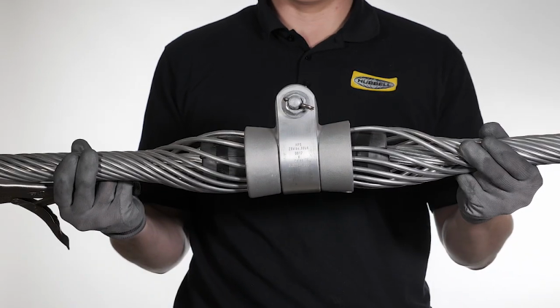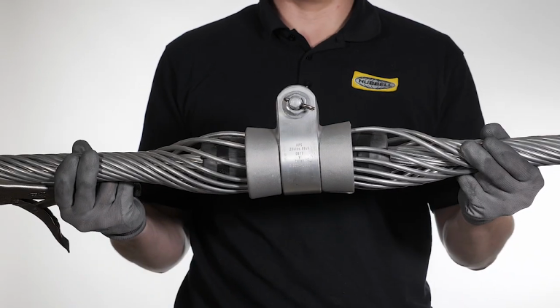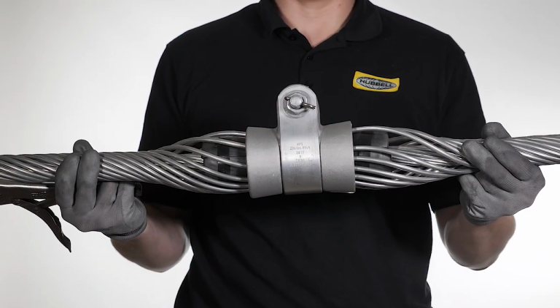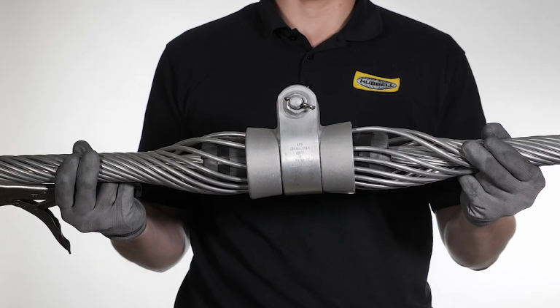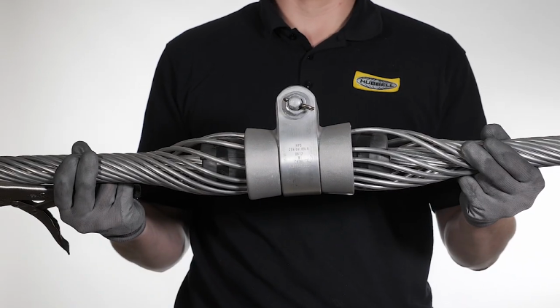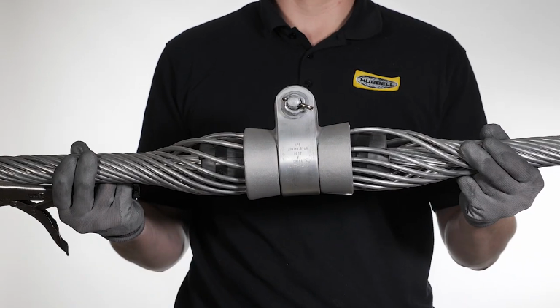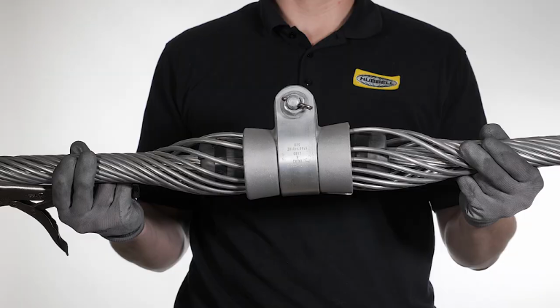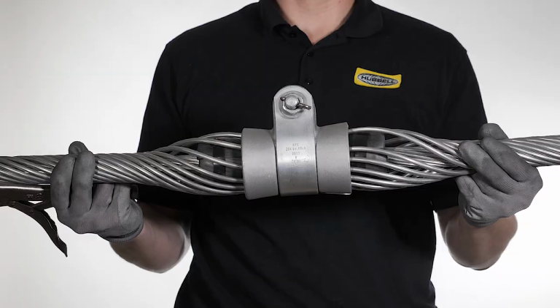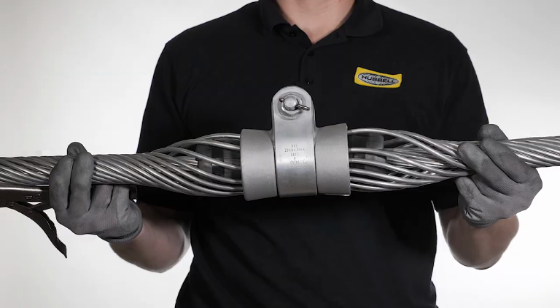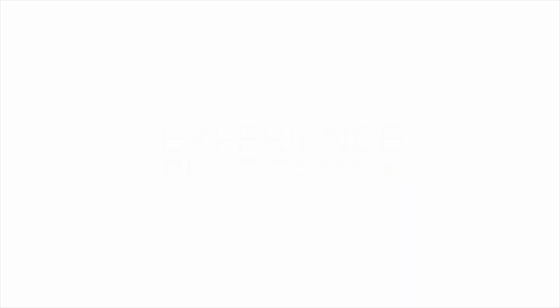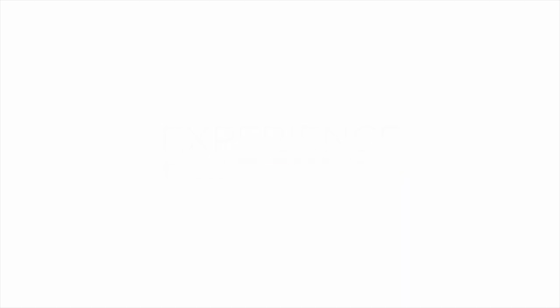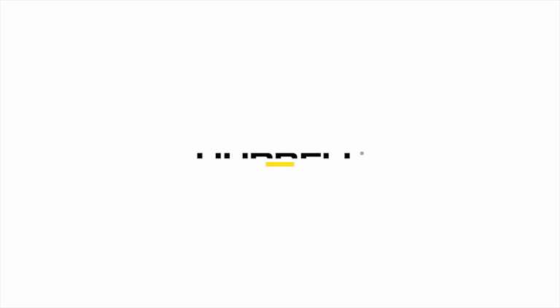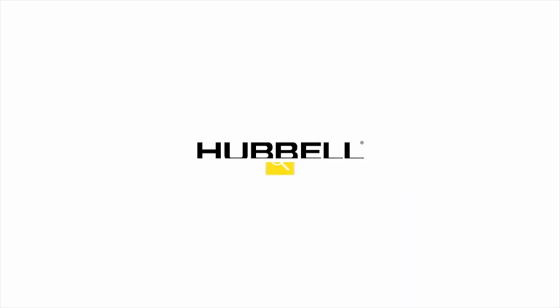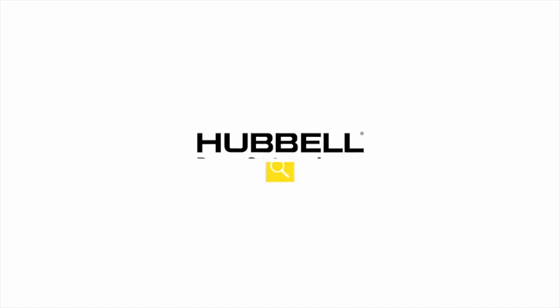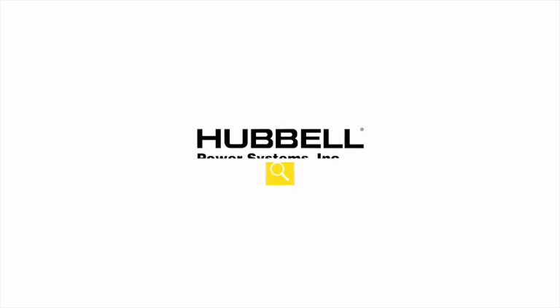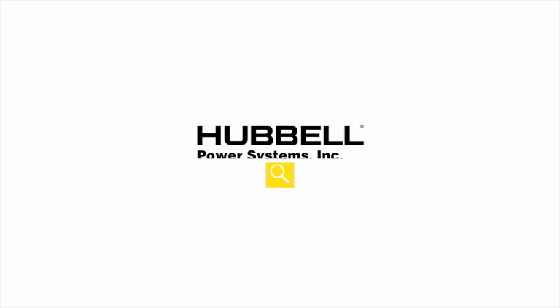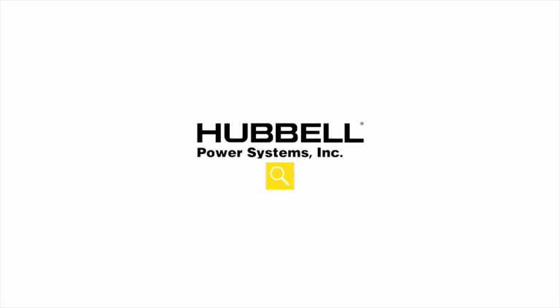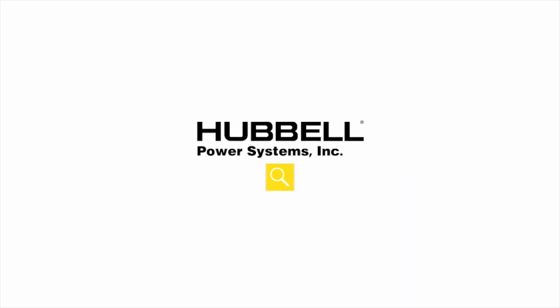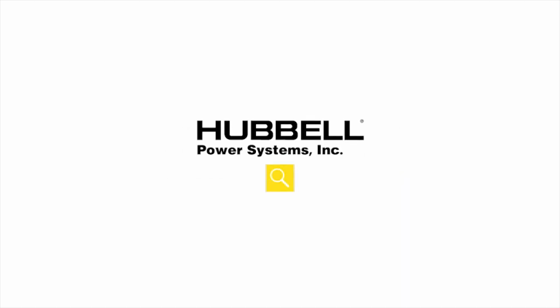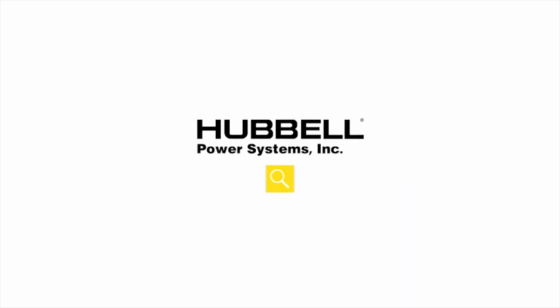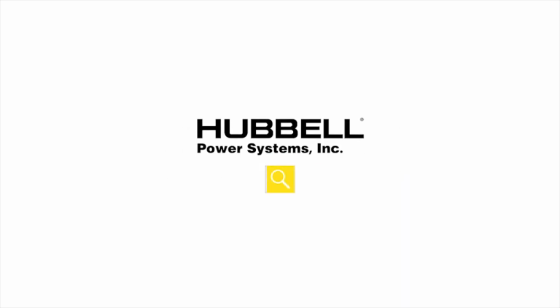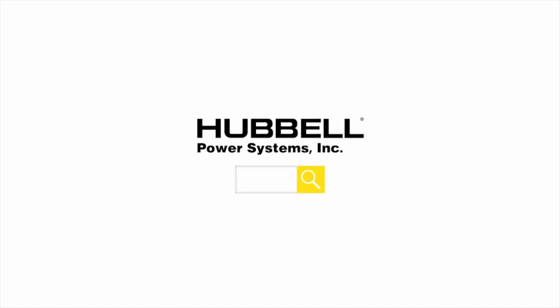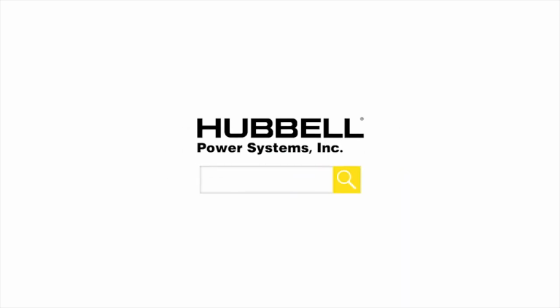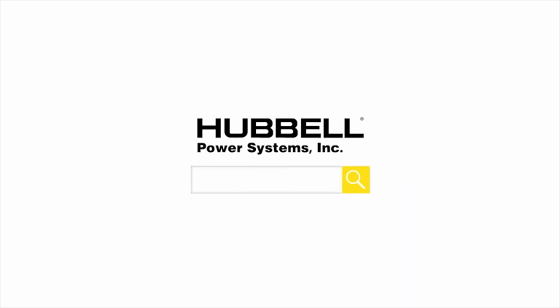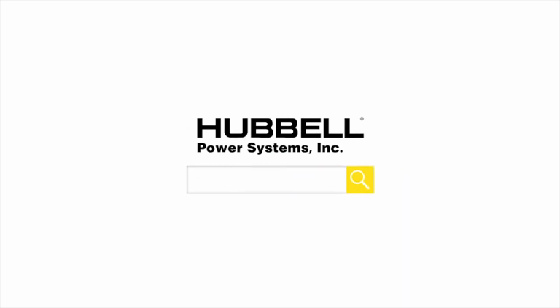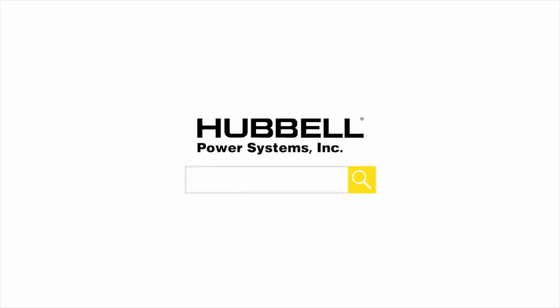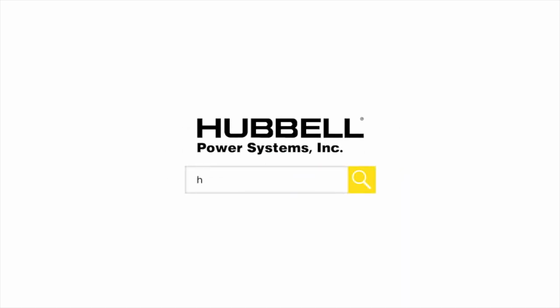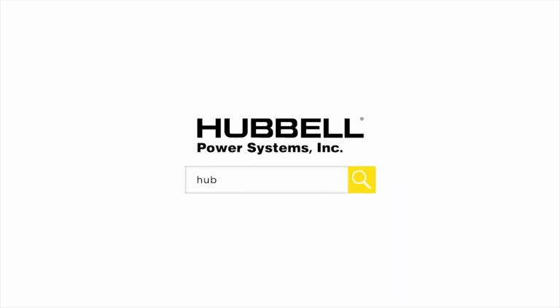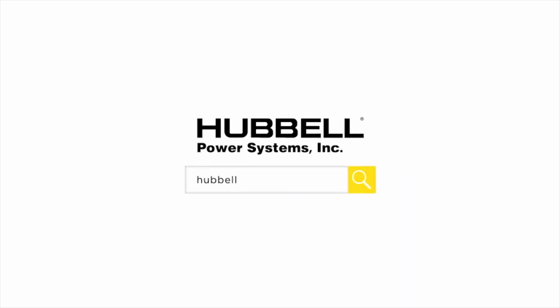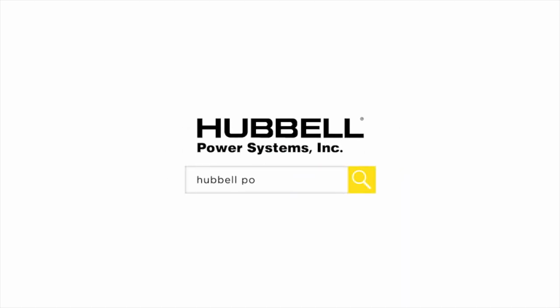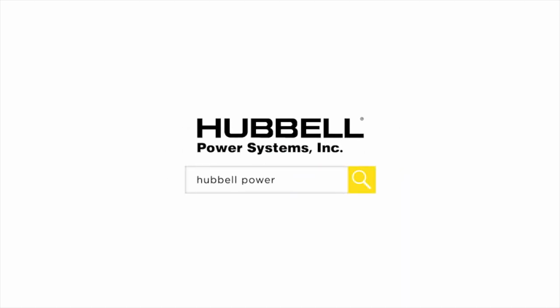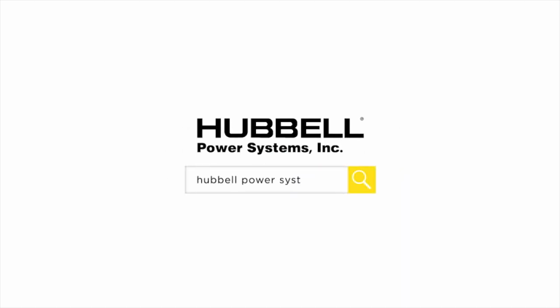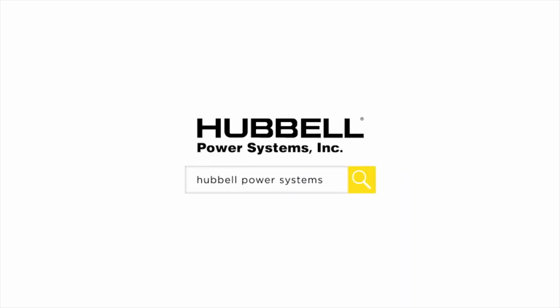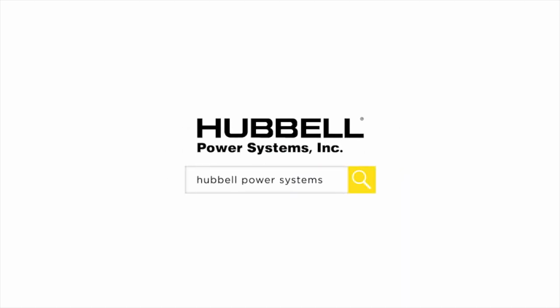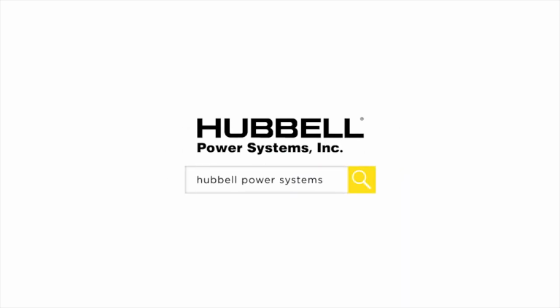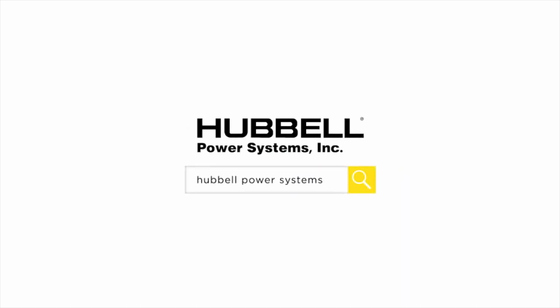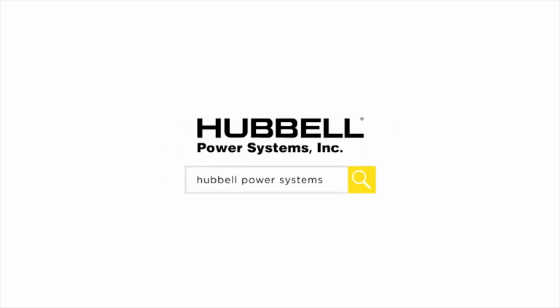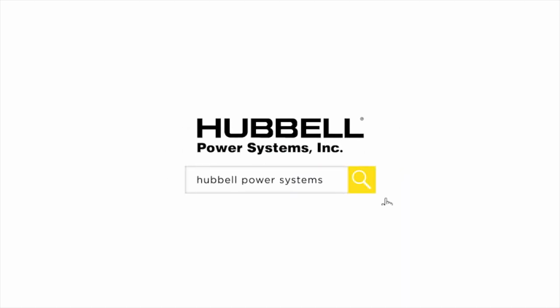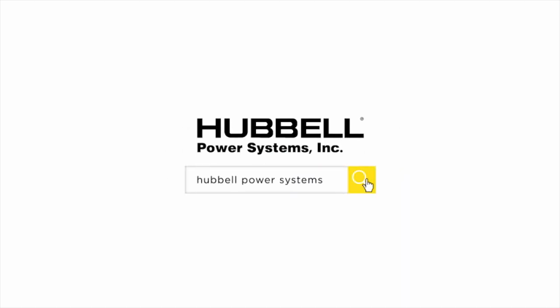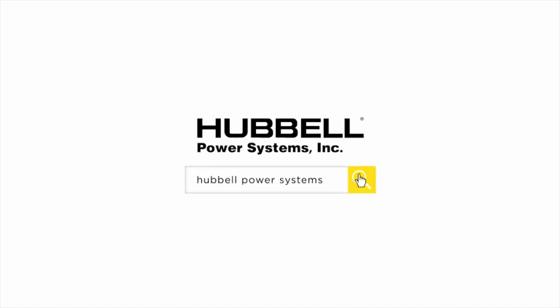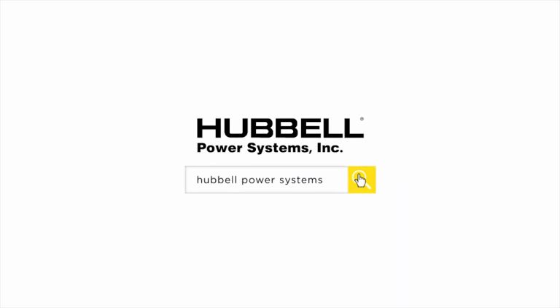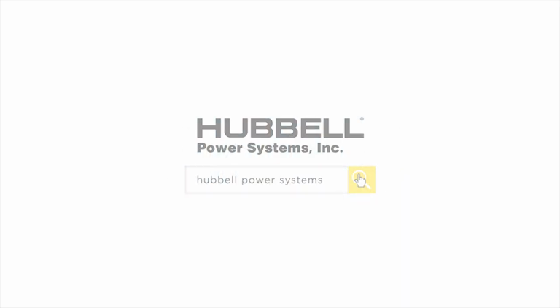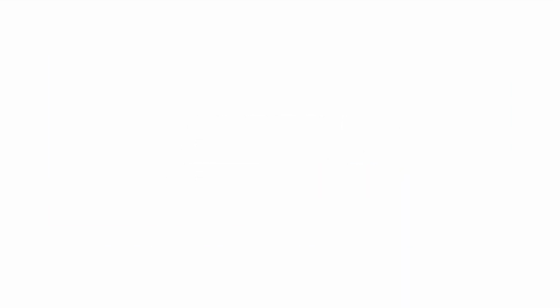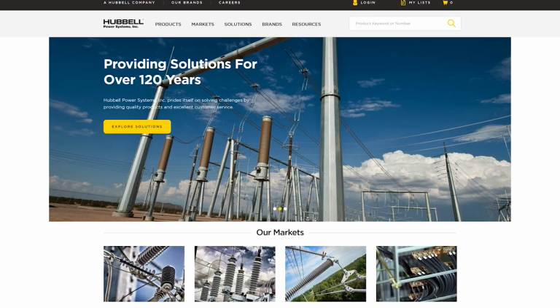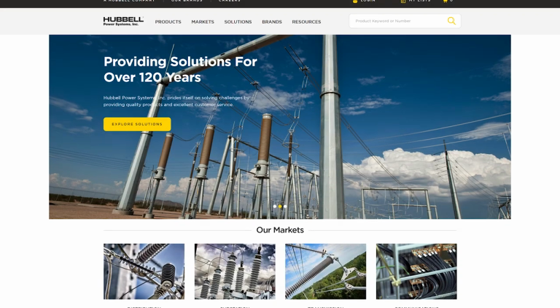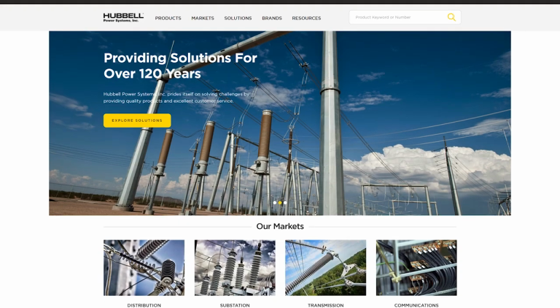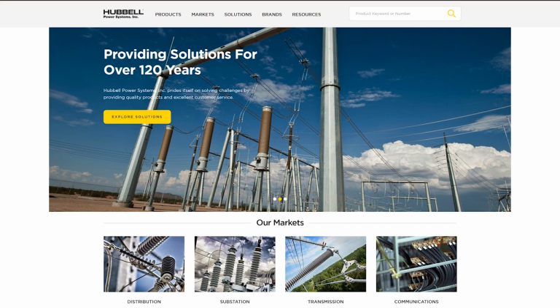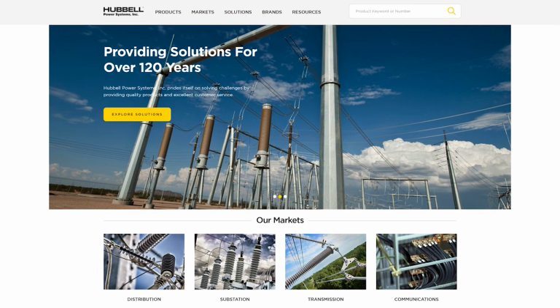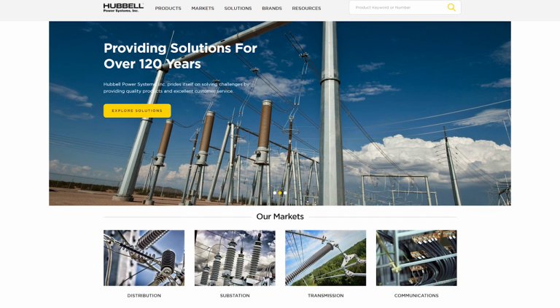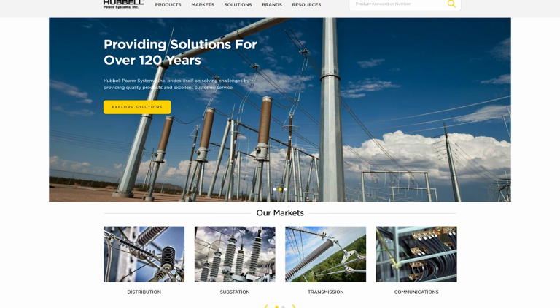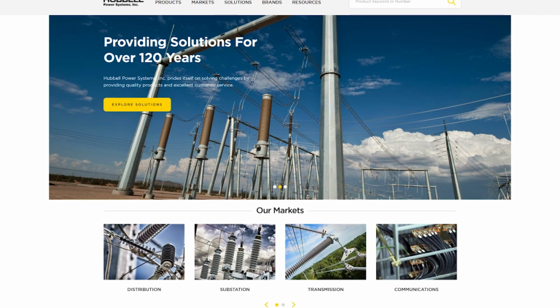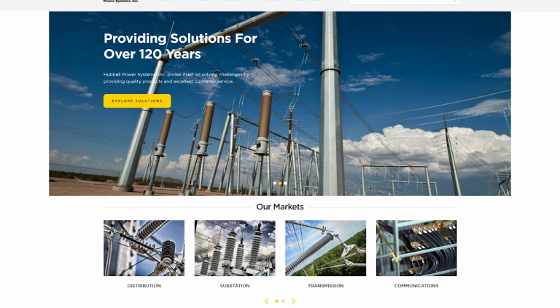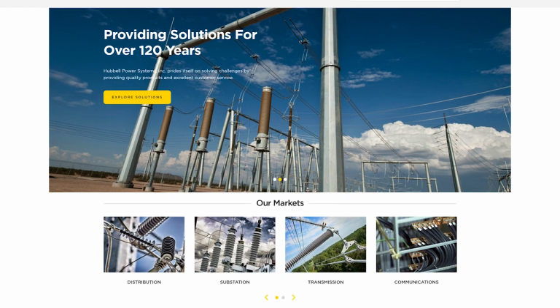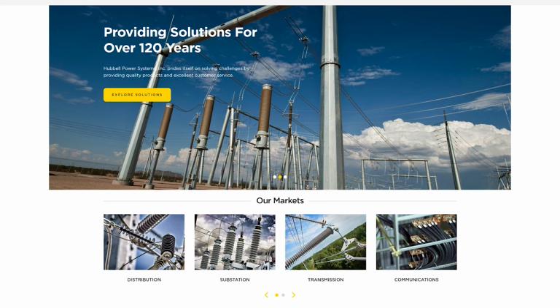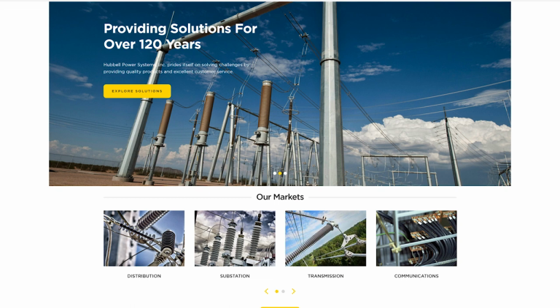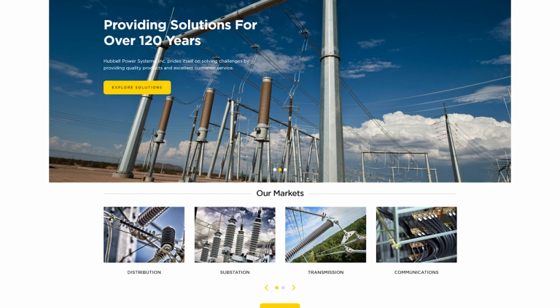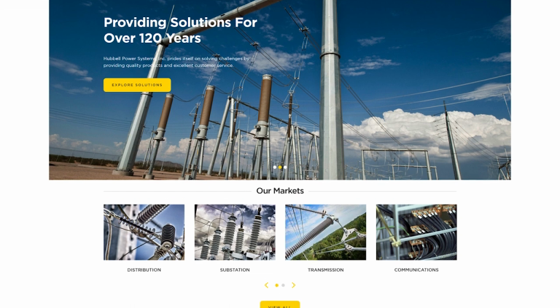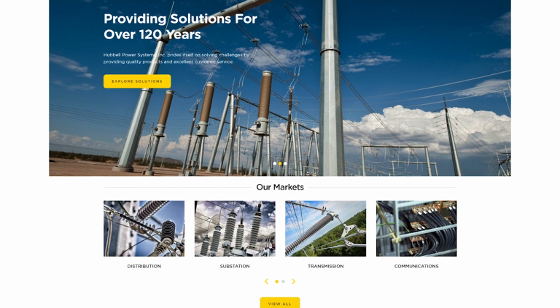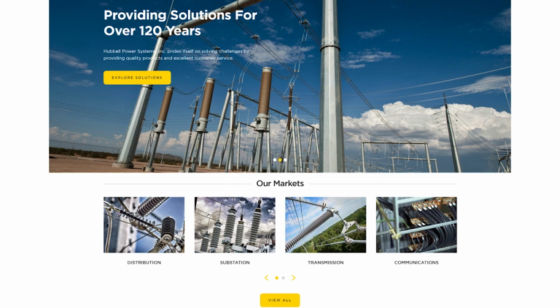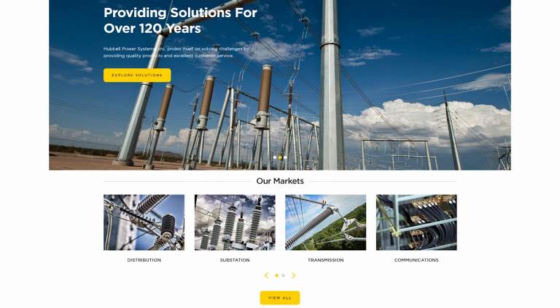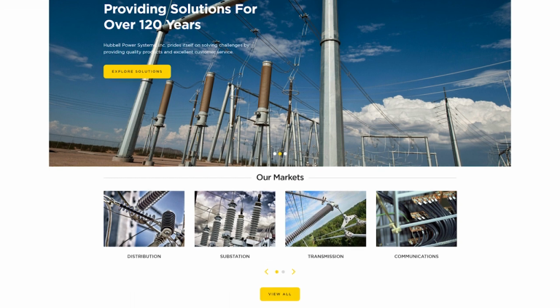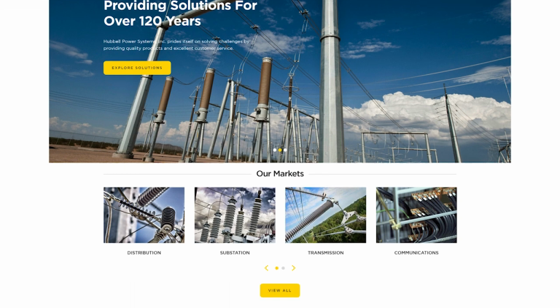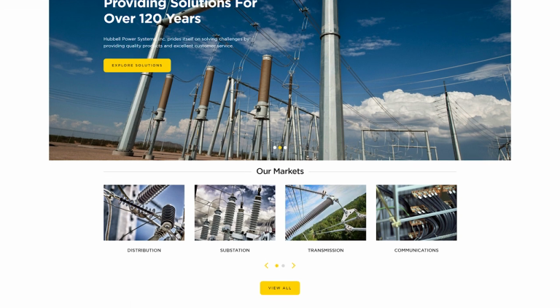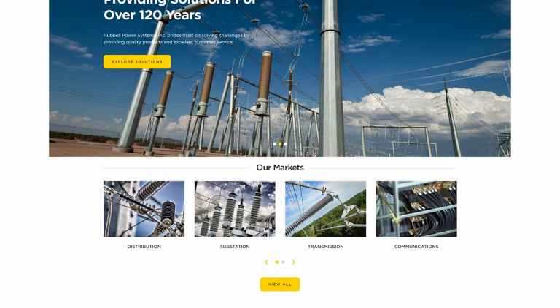Thank you for watching. Please visit our website at www.HubblePowerSystems.com for more information on all of our products.